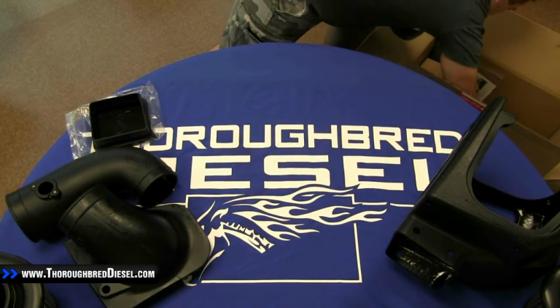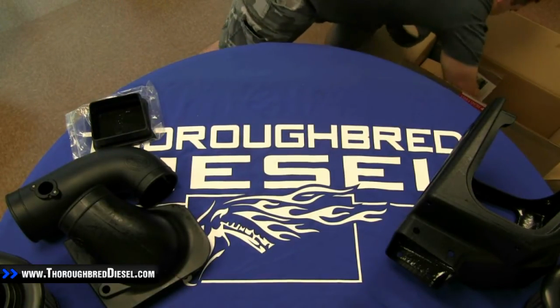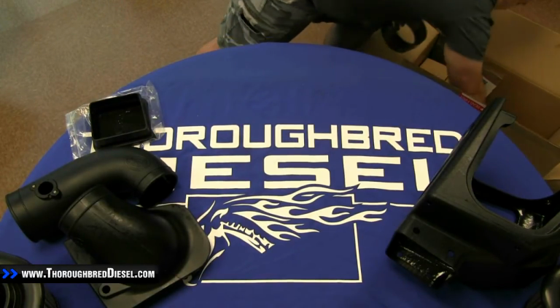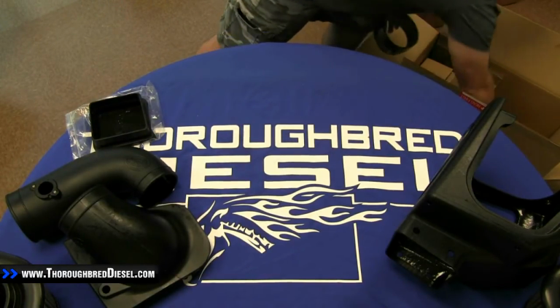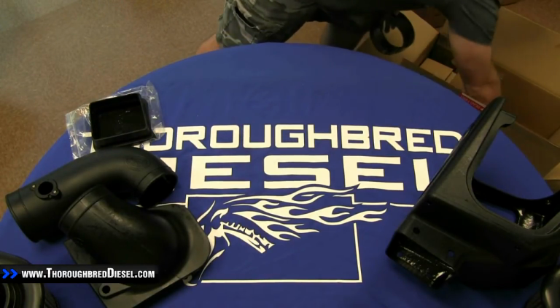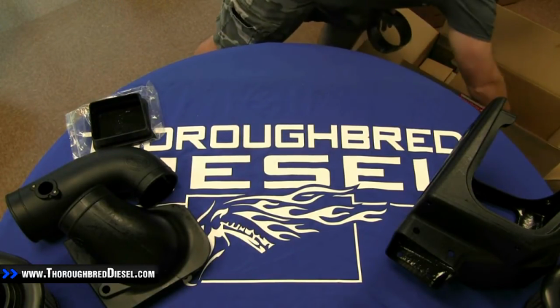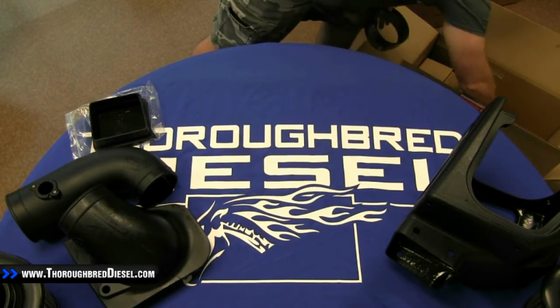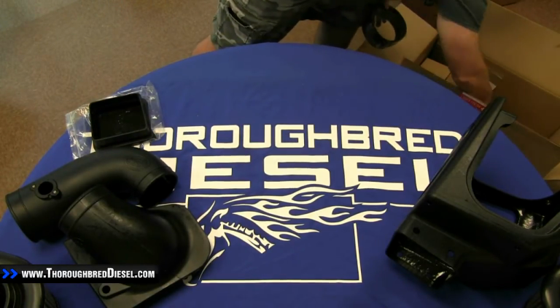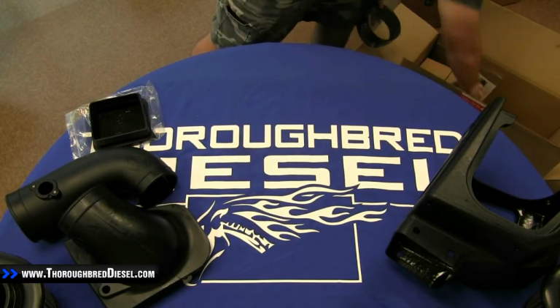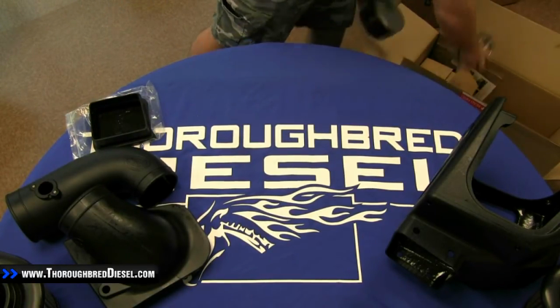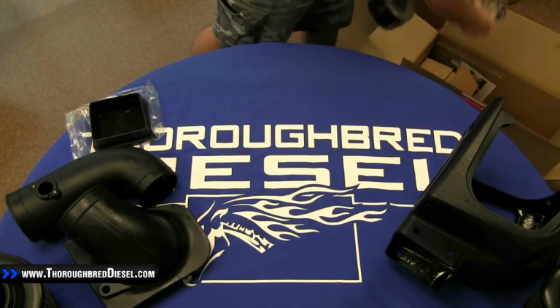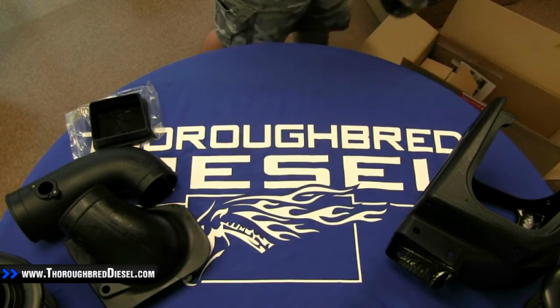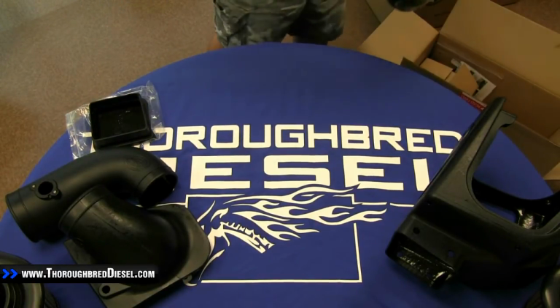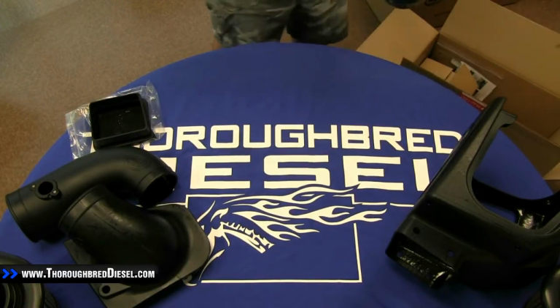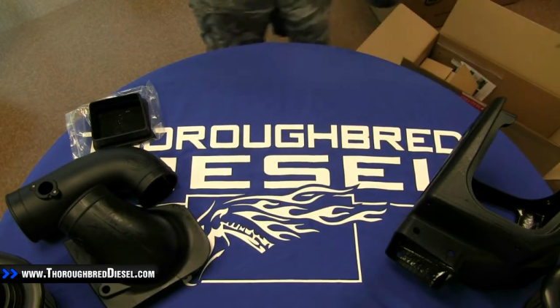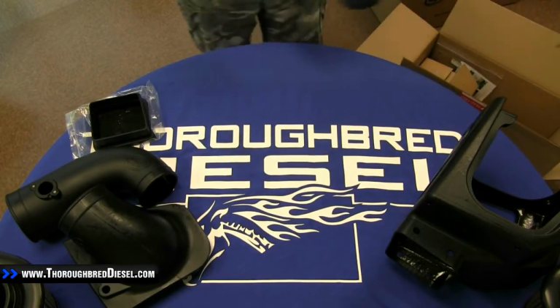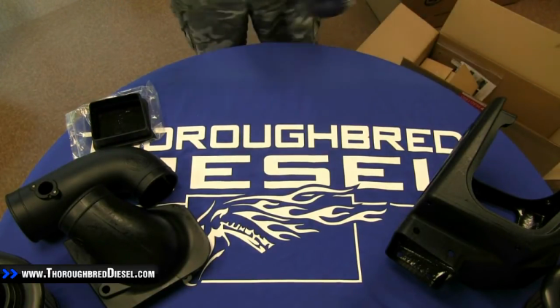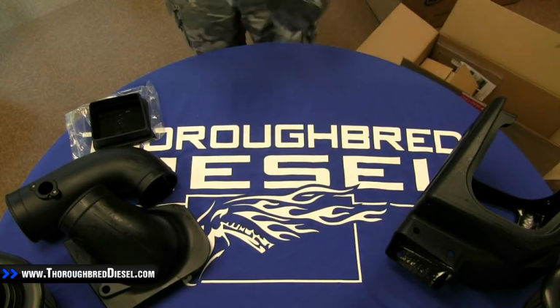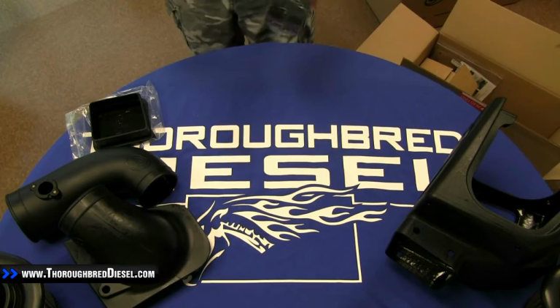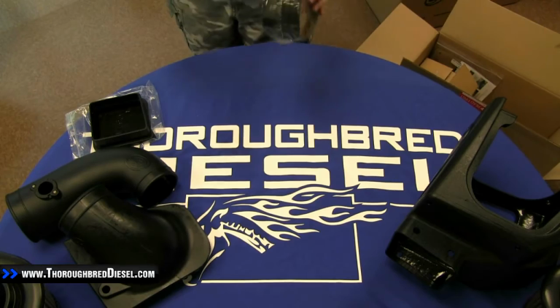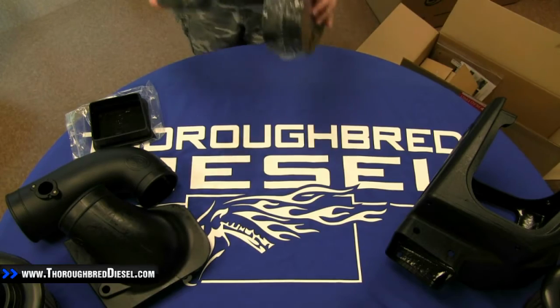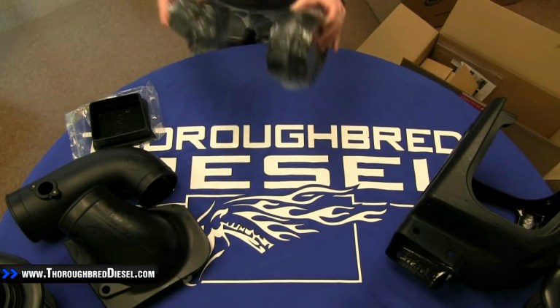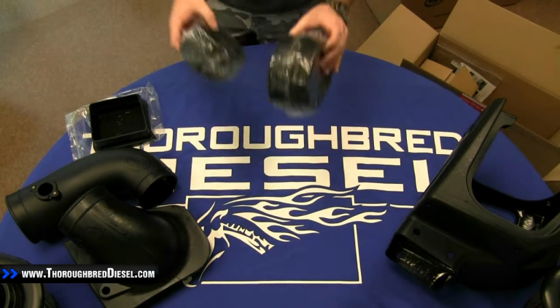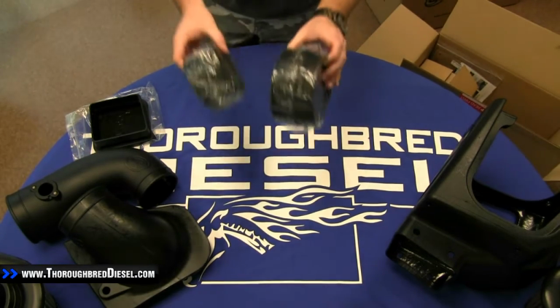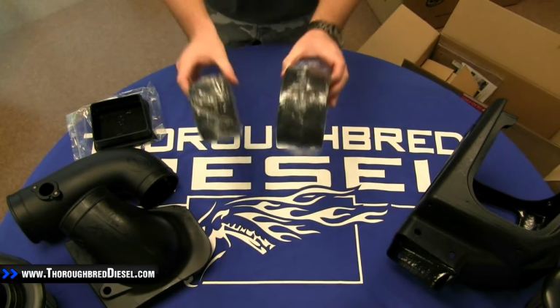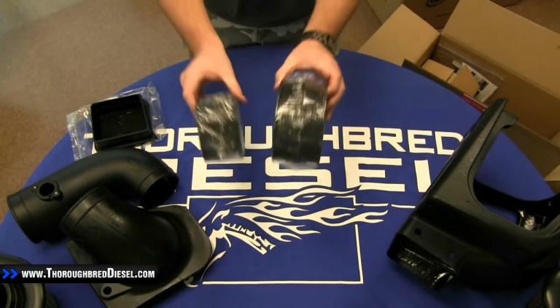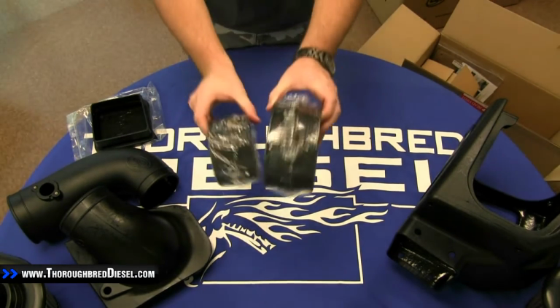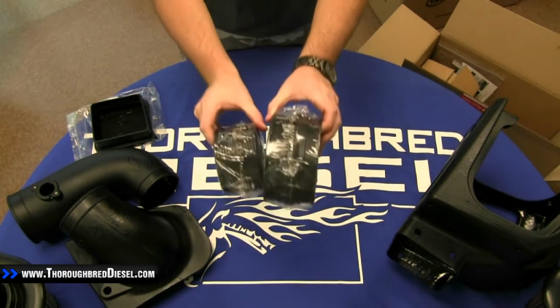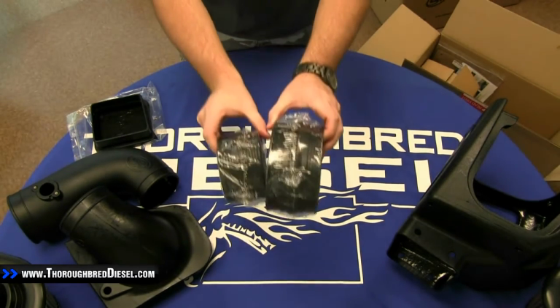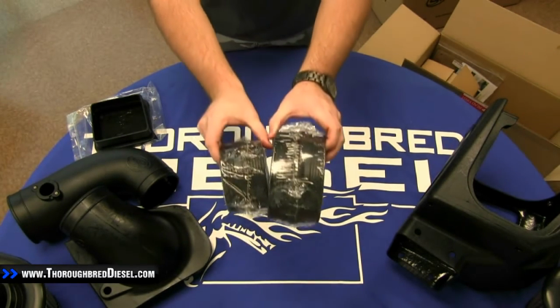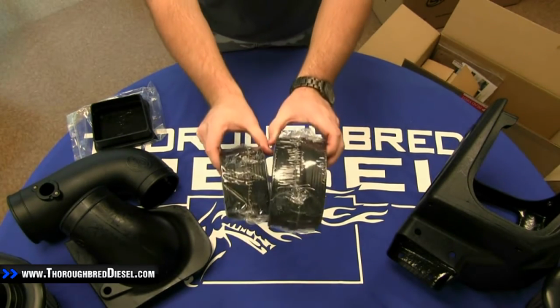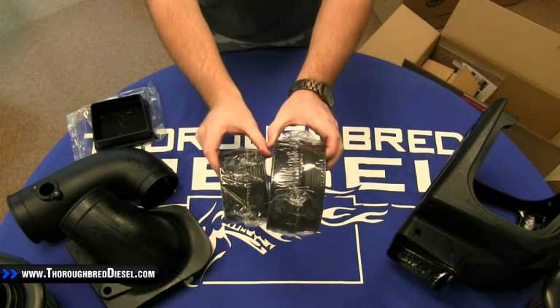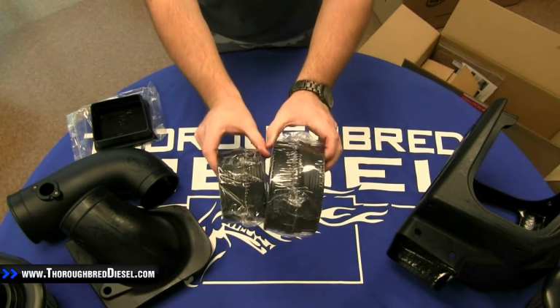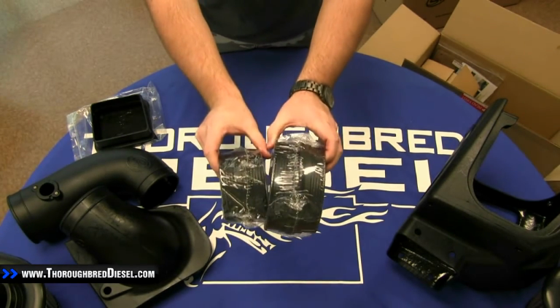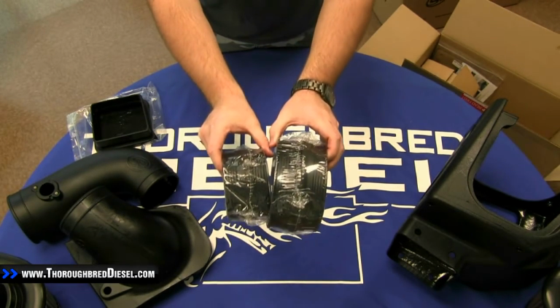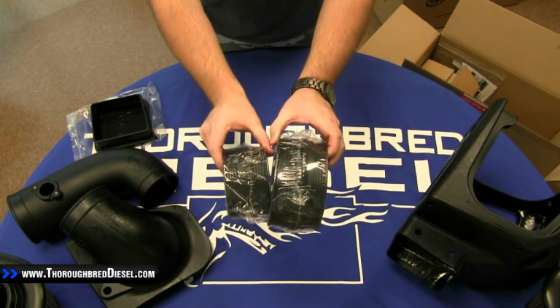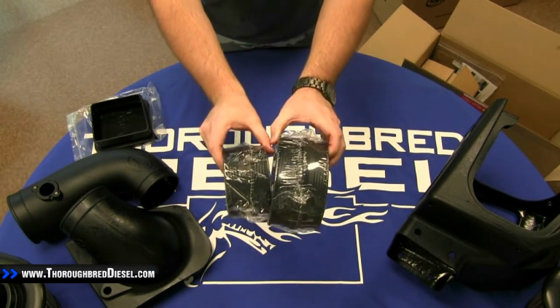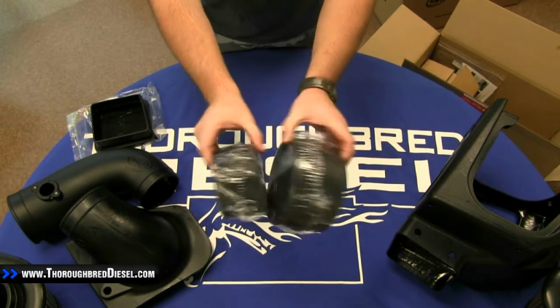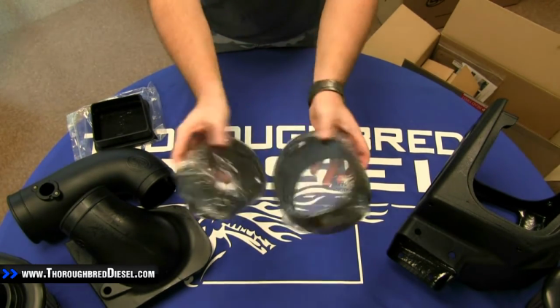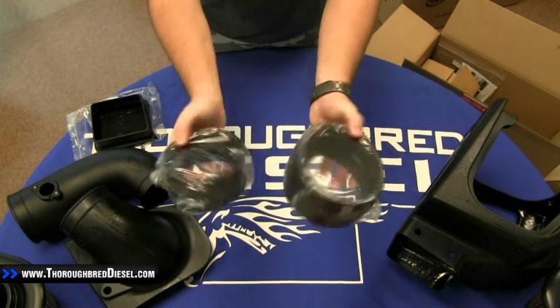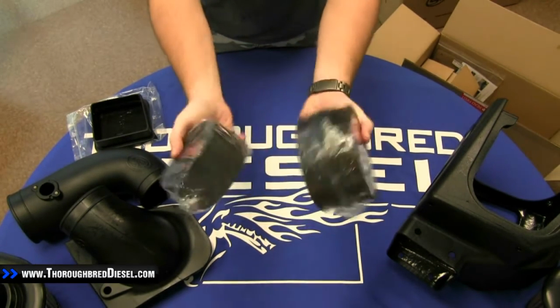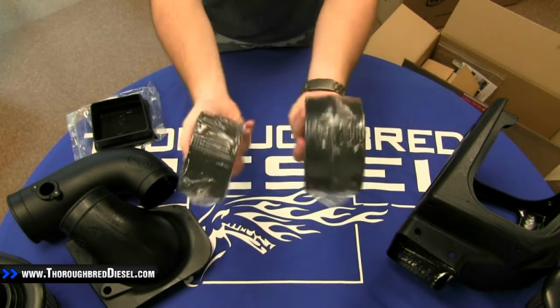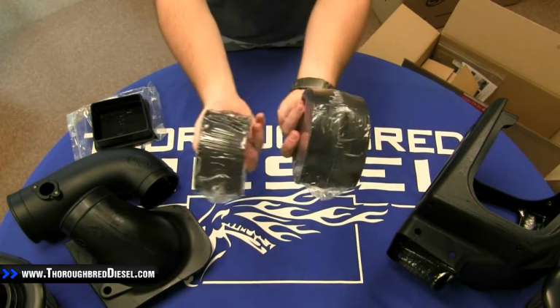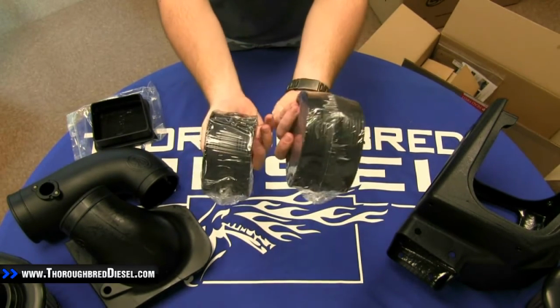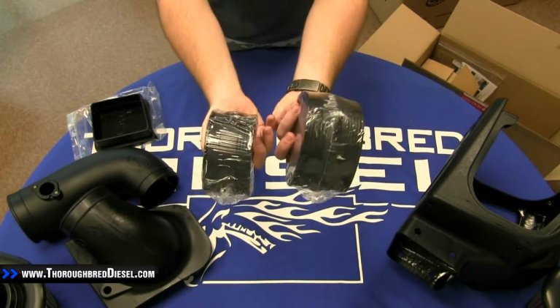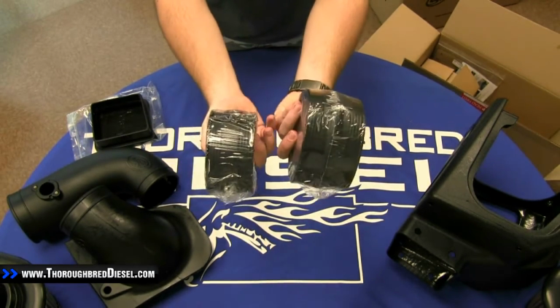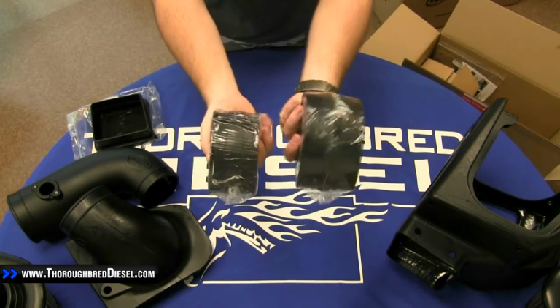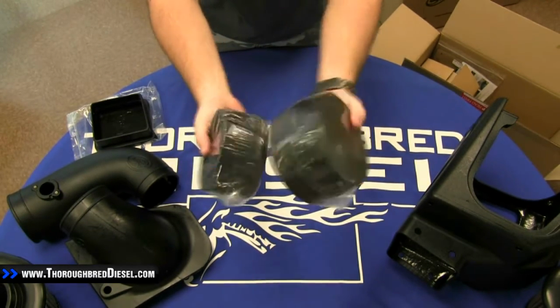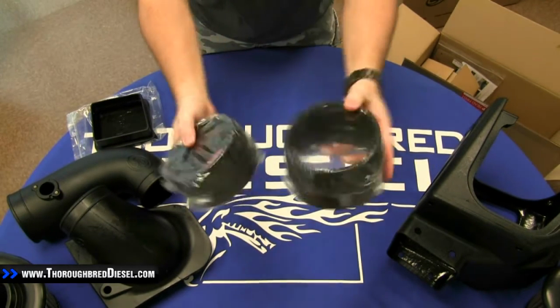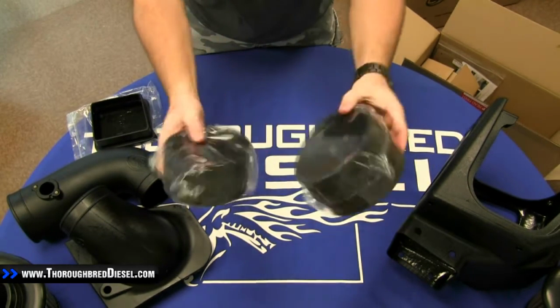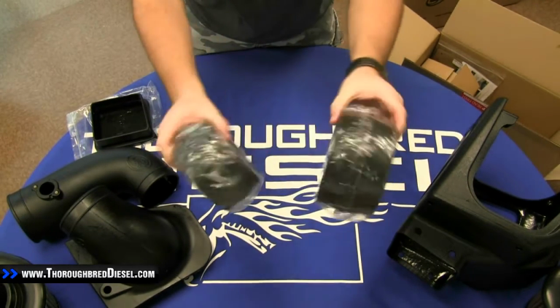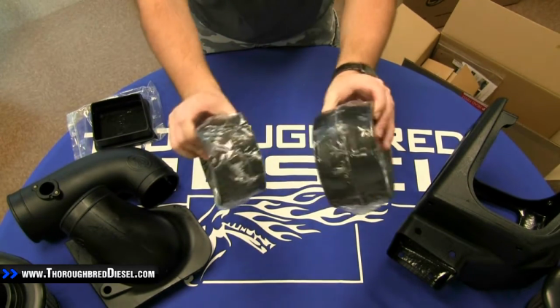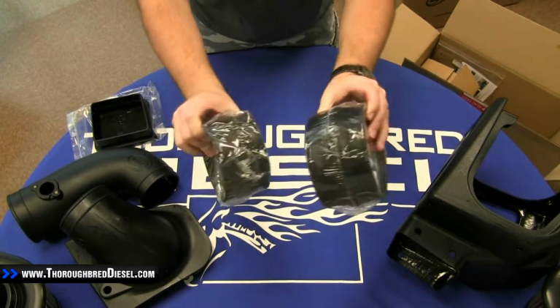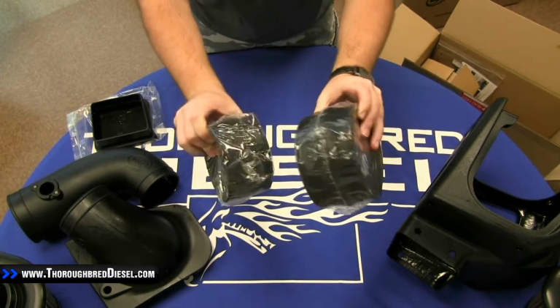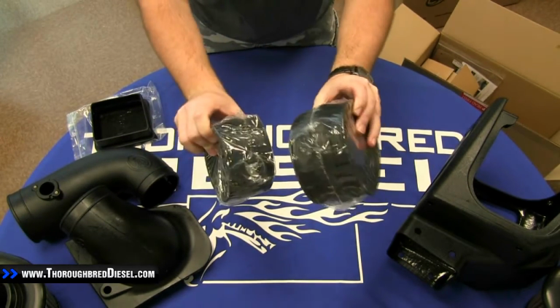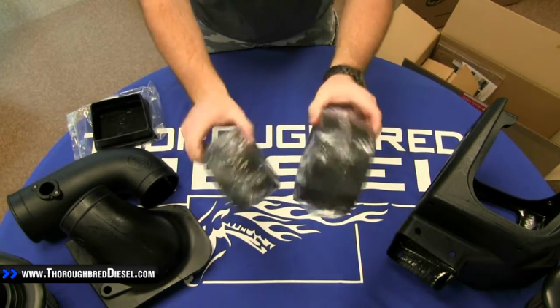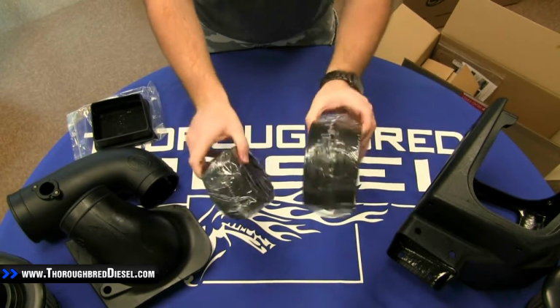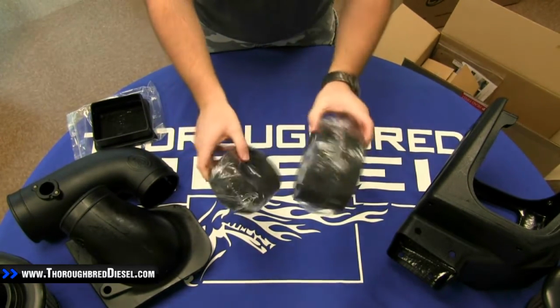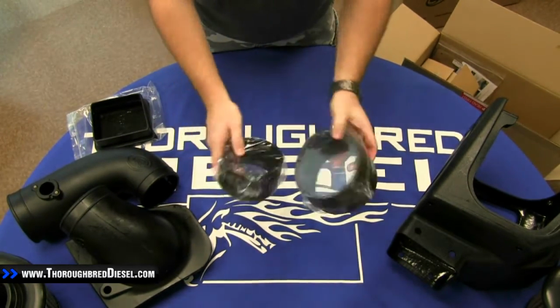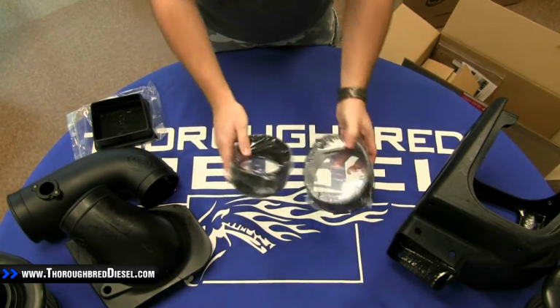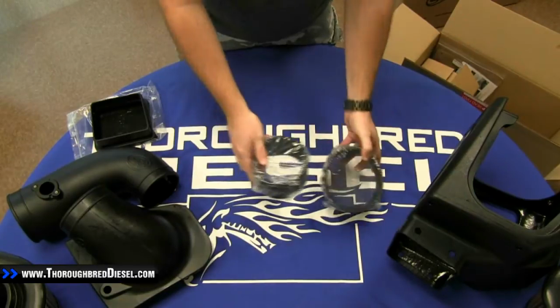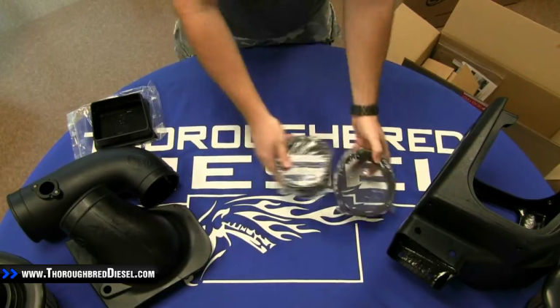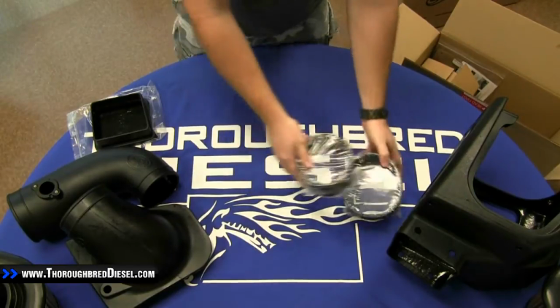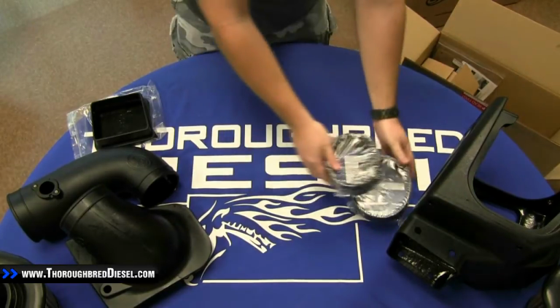Next we come to the two silicone couplers that it comes with. Nothing special about those.